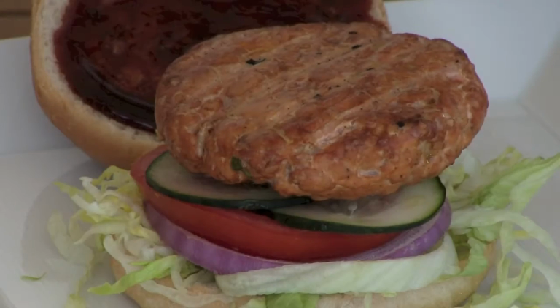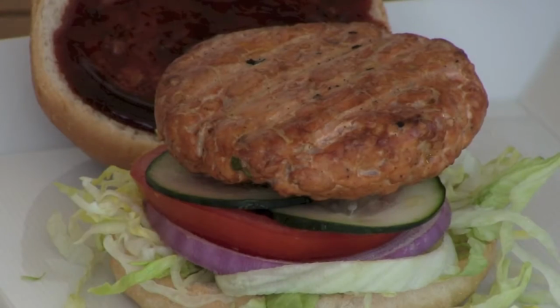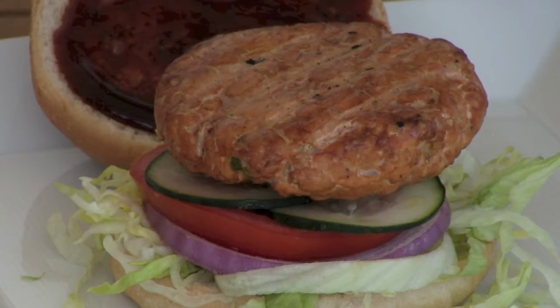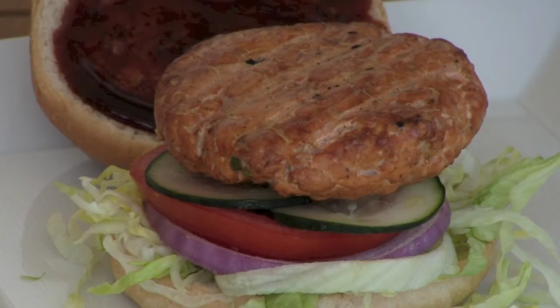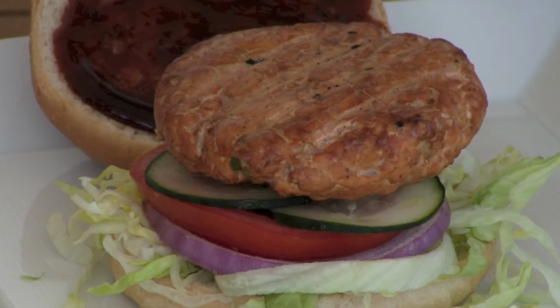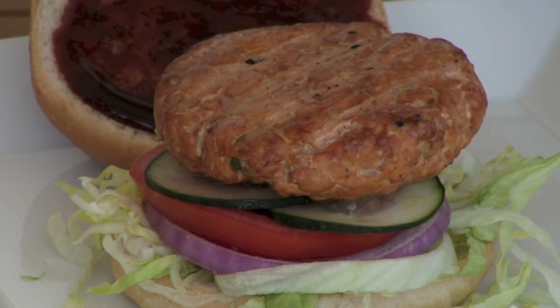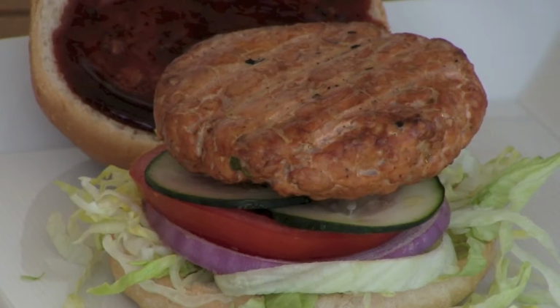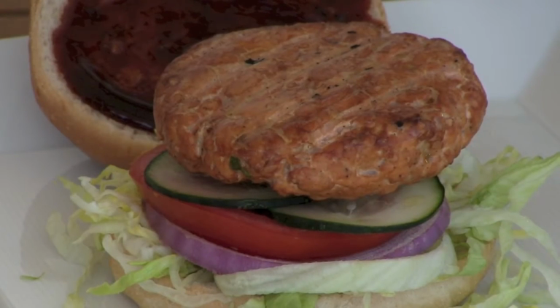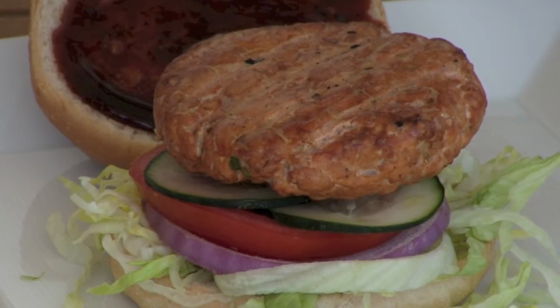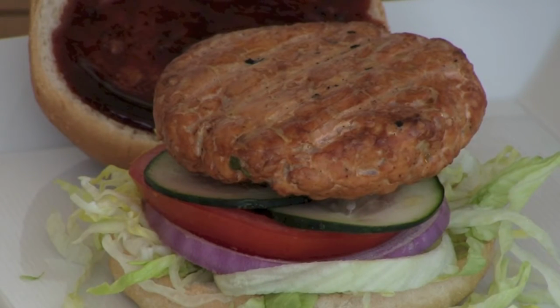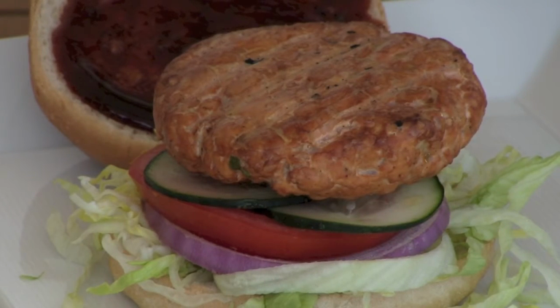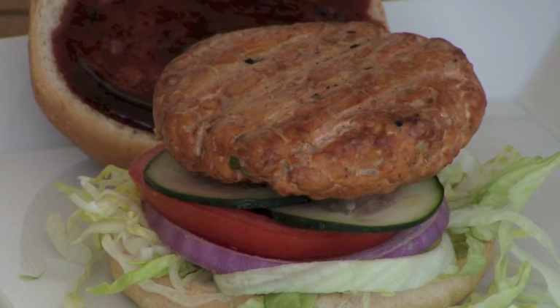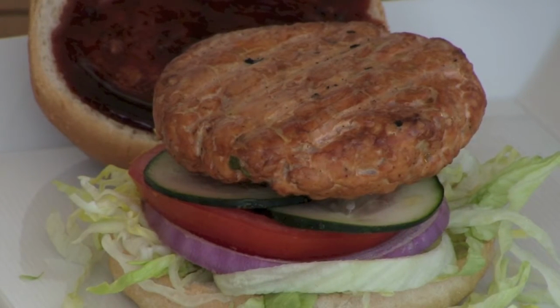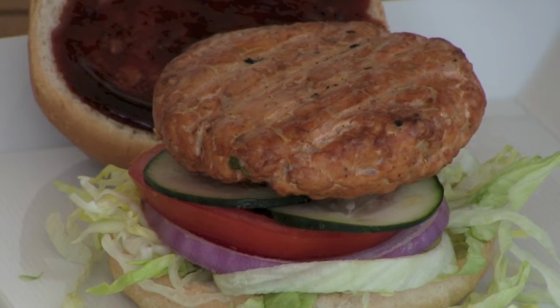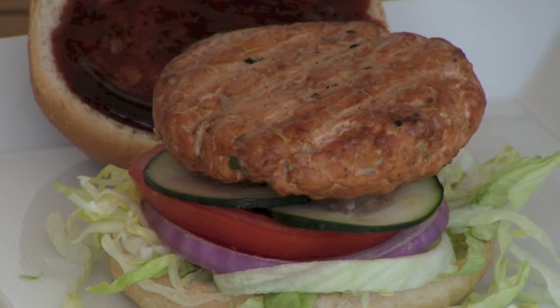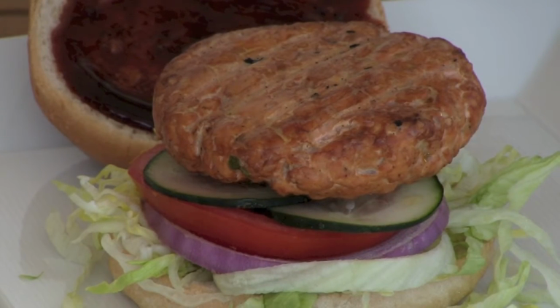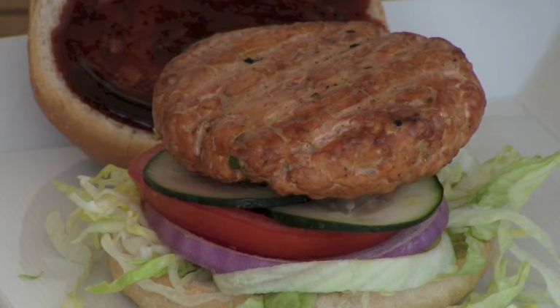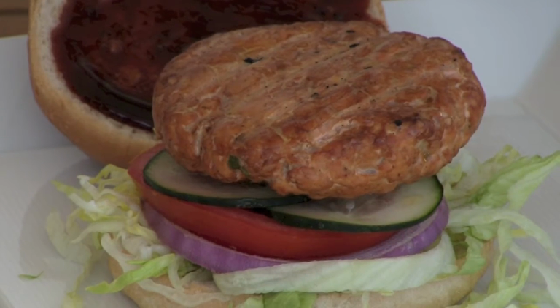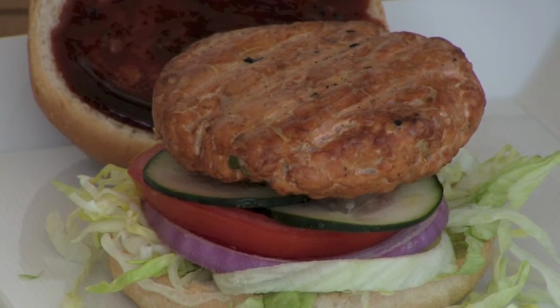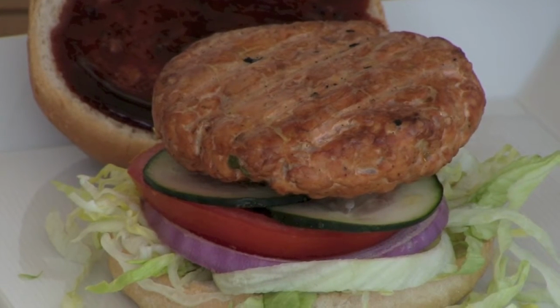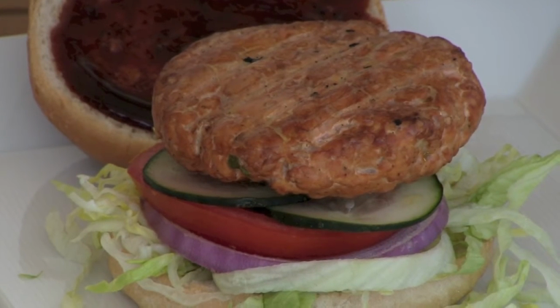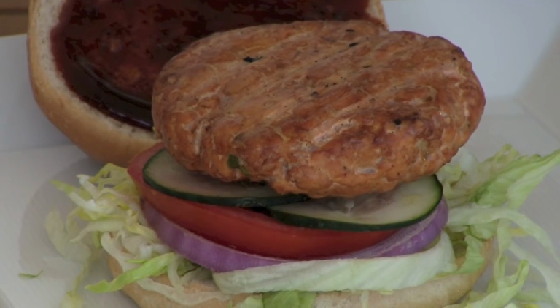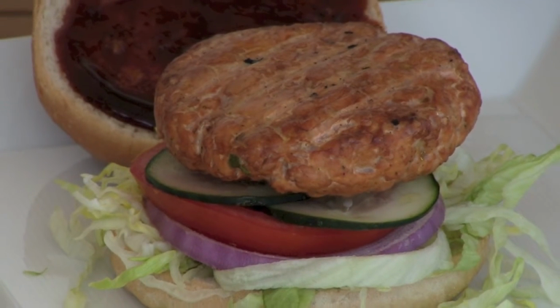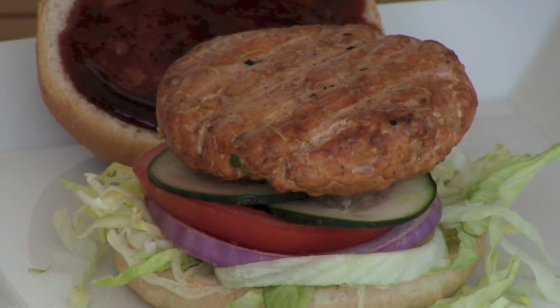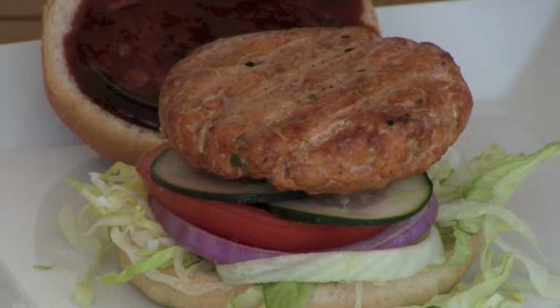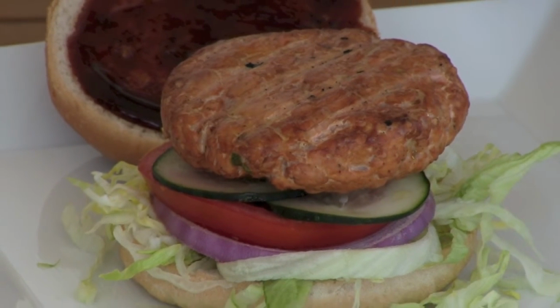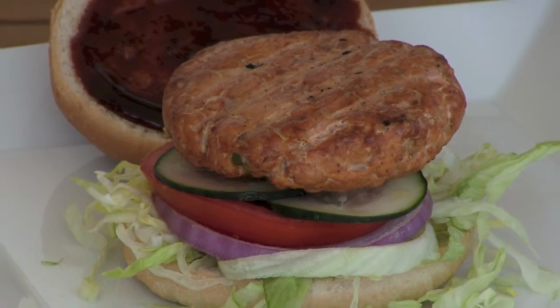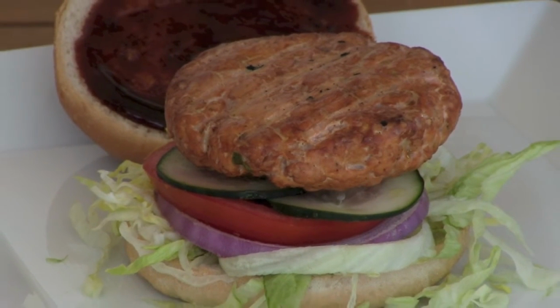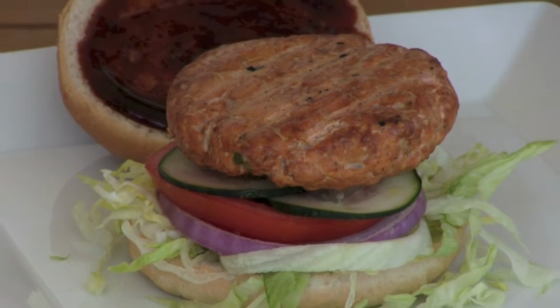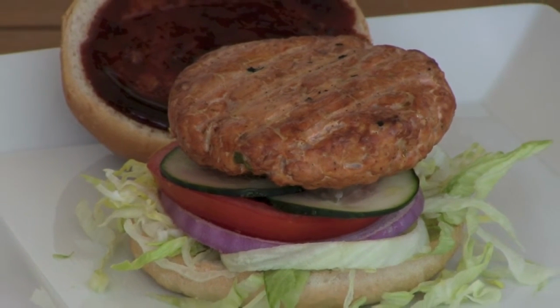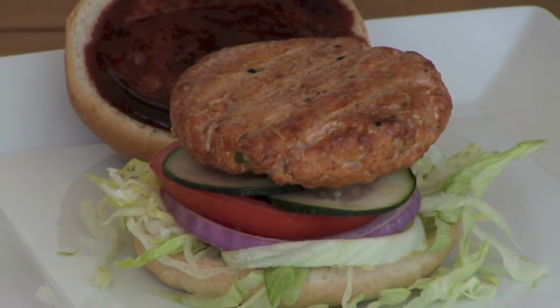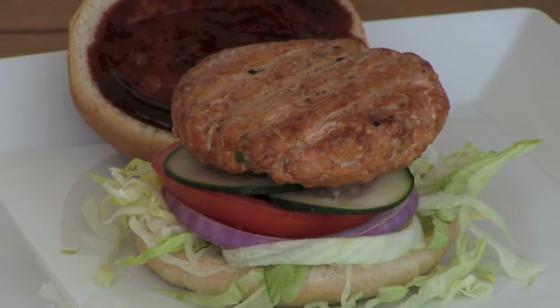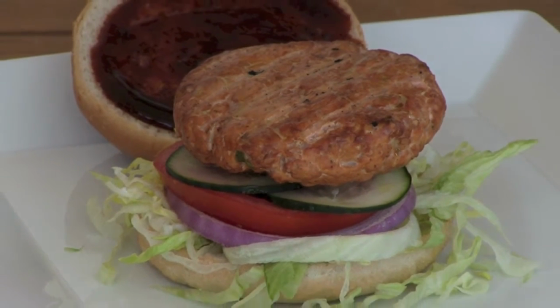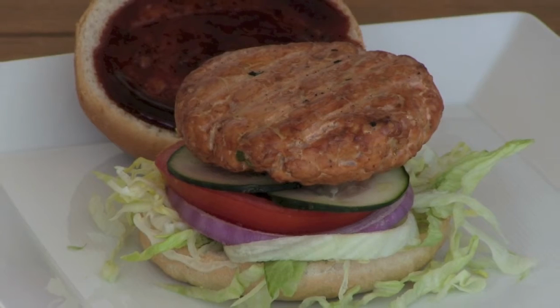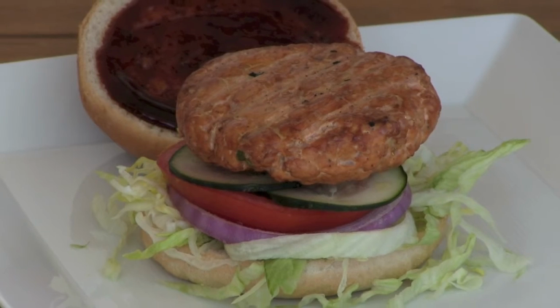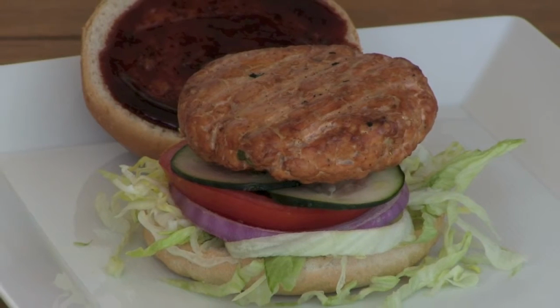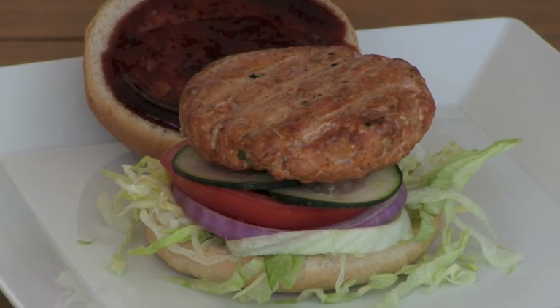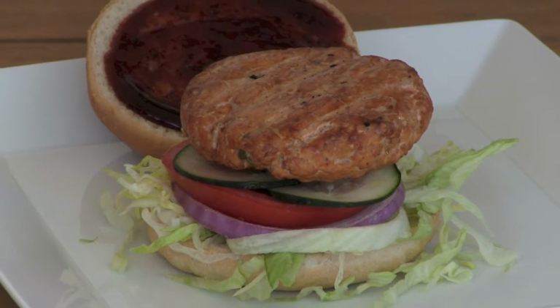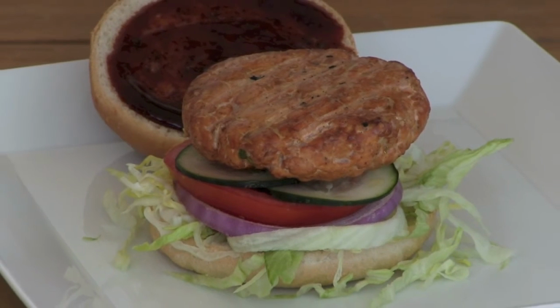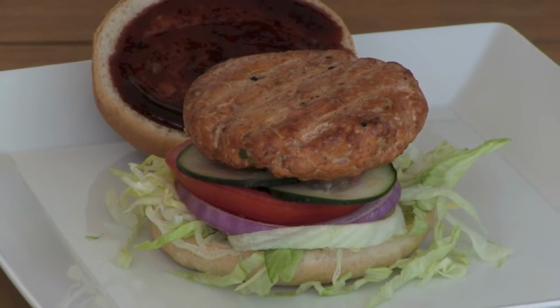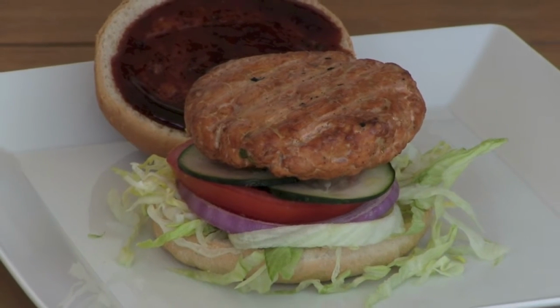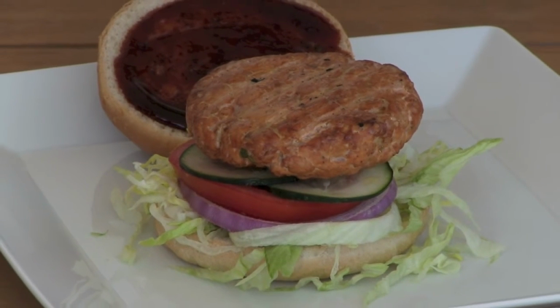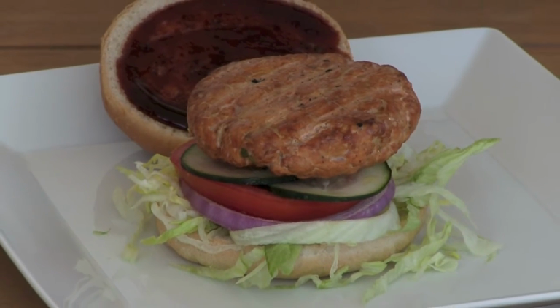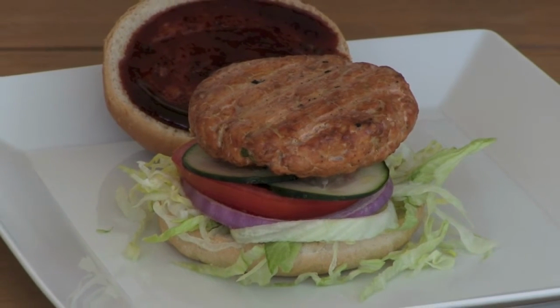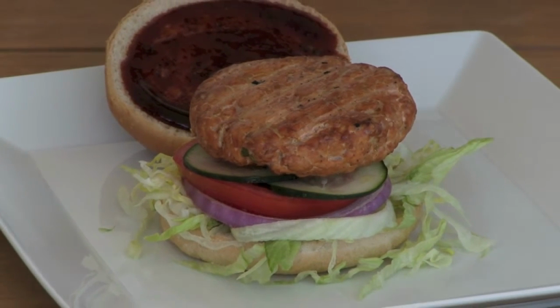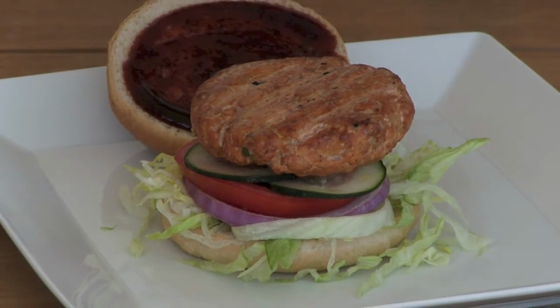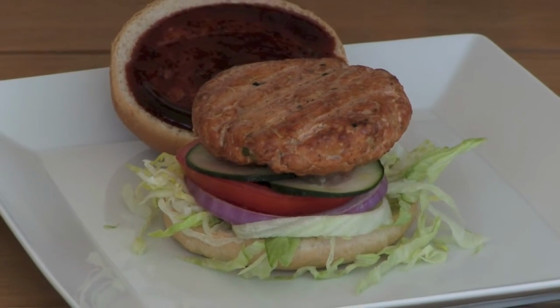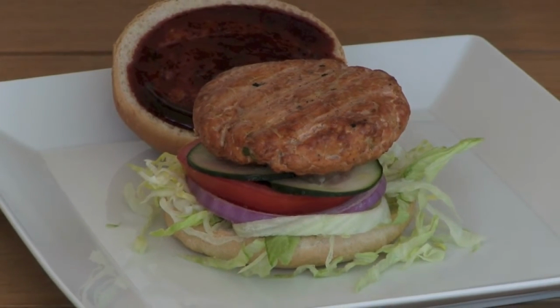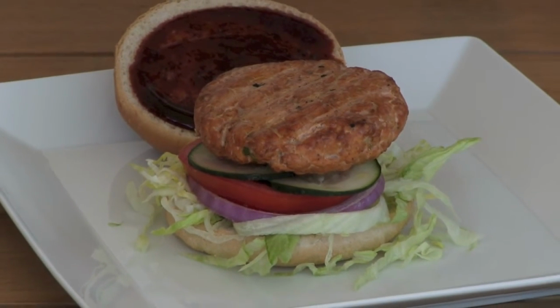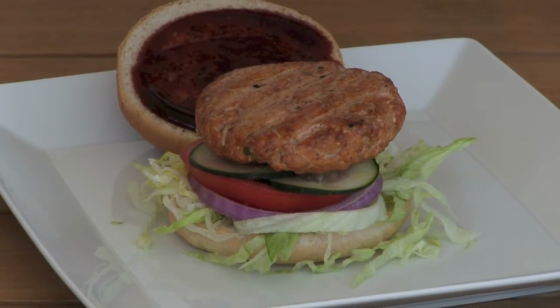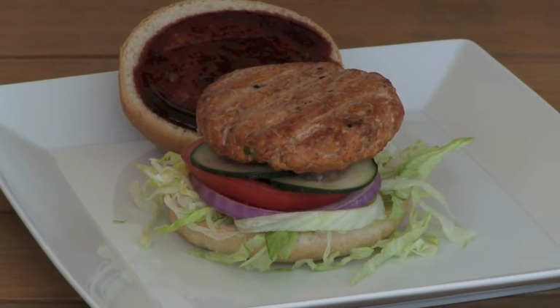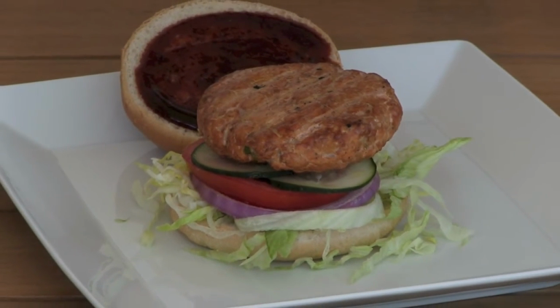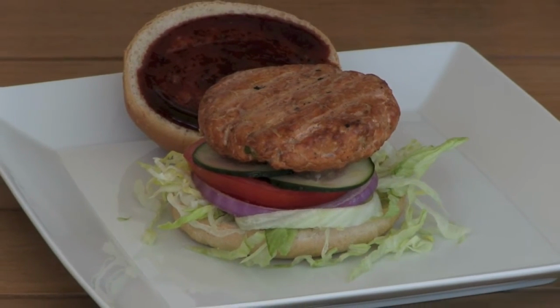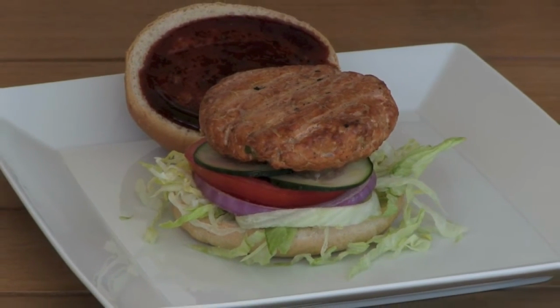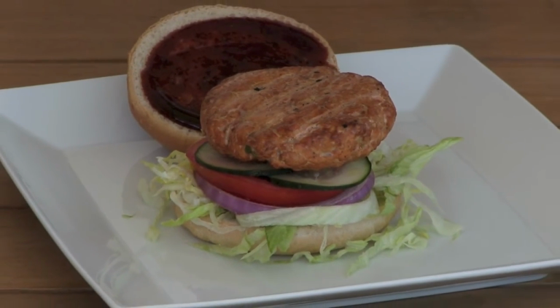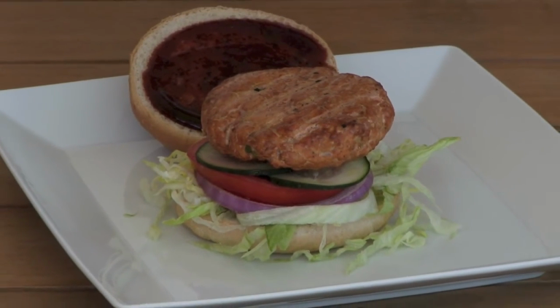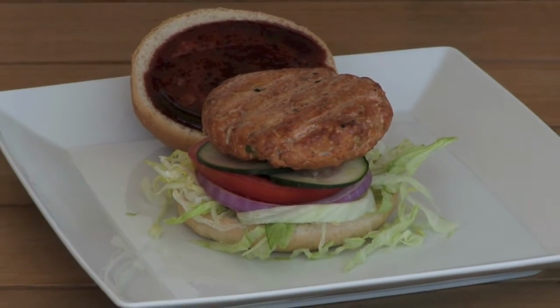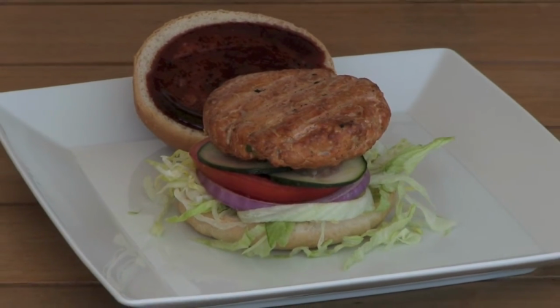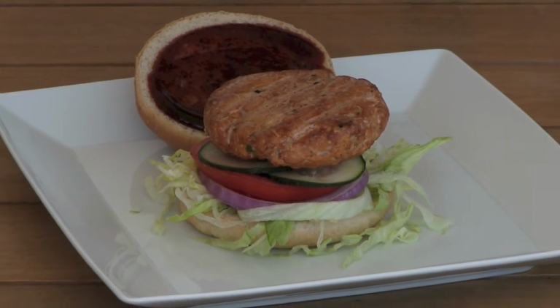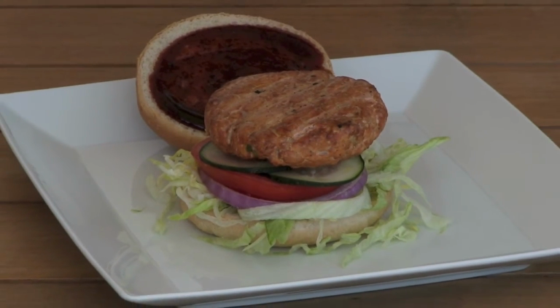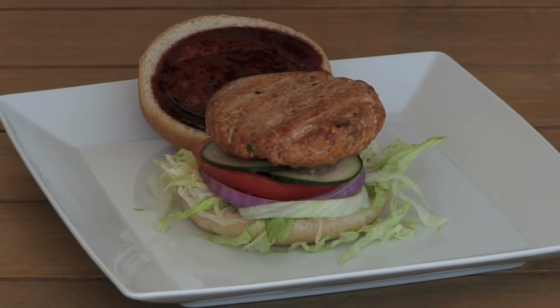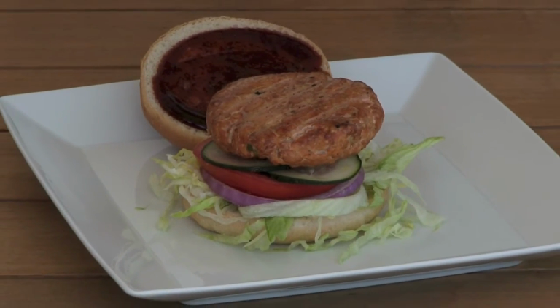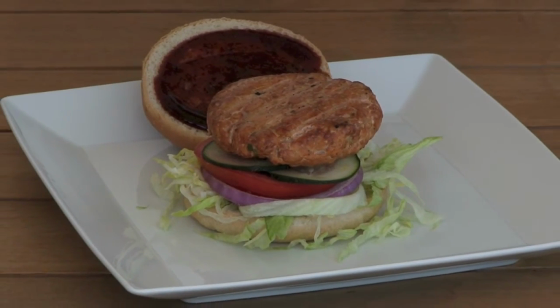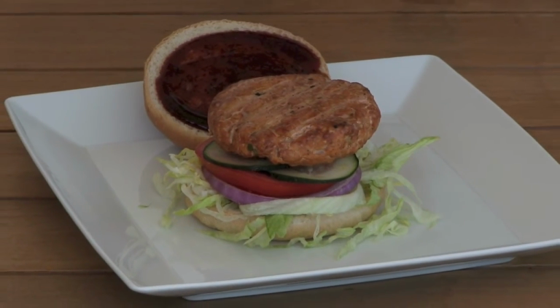Serve your grilled indoor barbecue salmon burger on a soft bun with fresh vegetables and barbecue sauce. Enjoy!